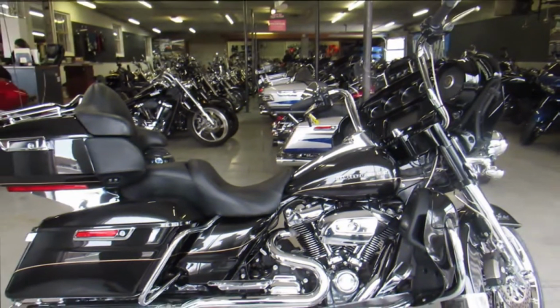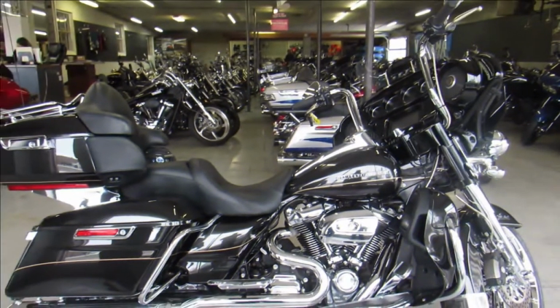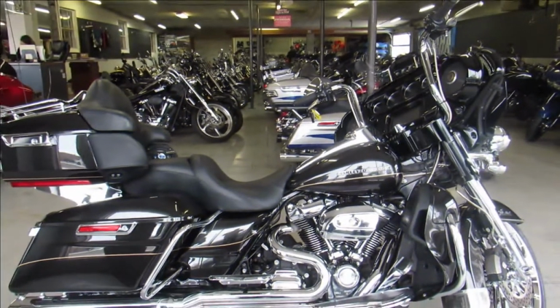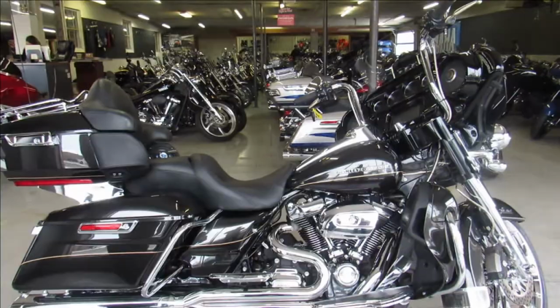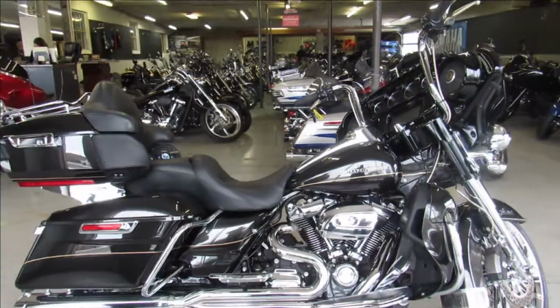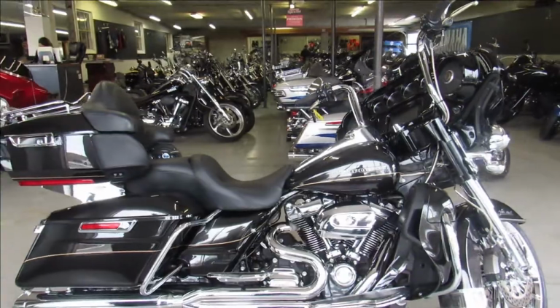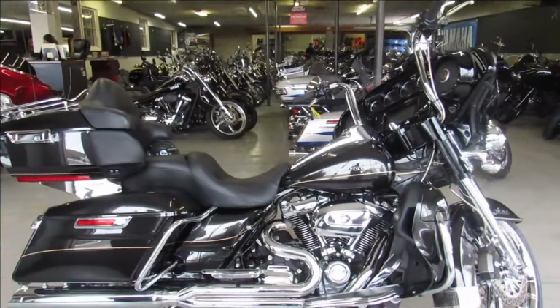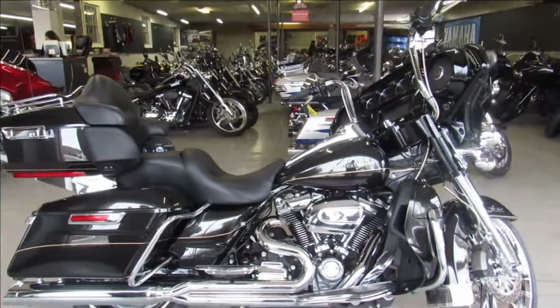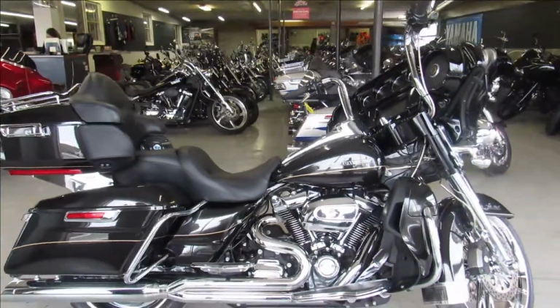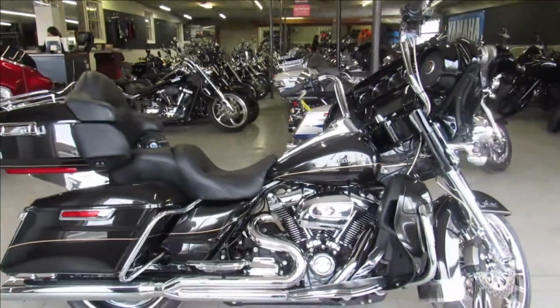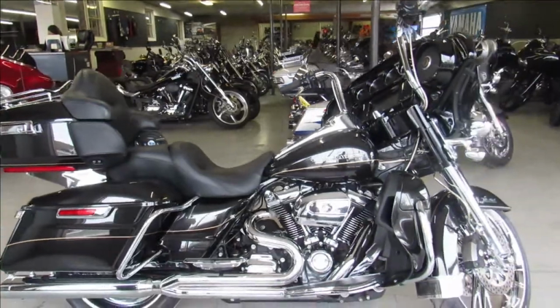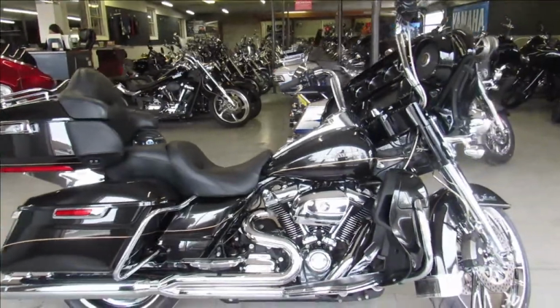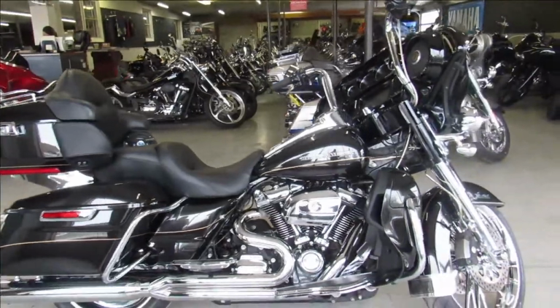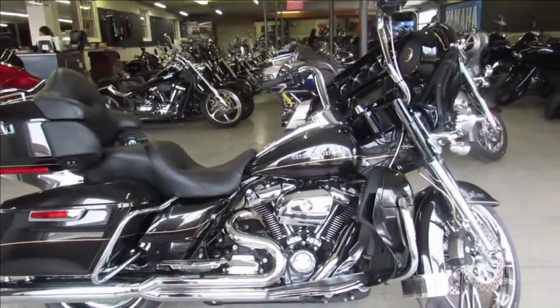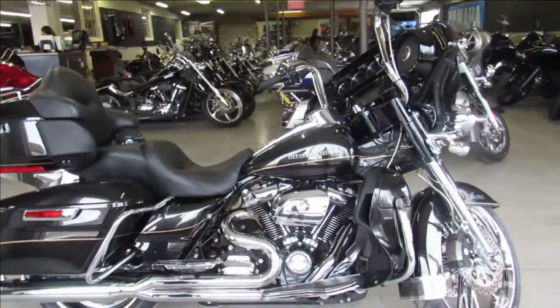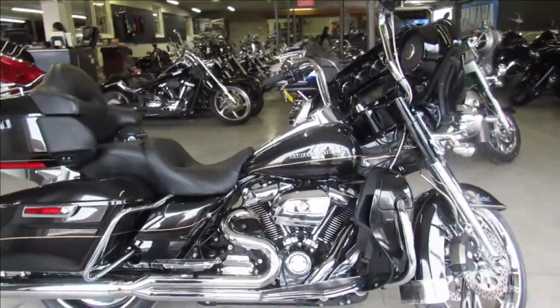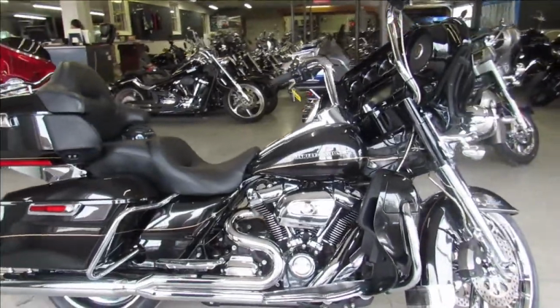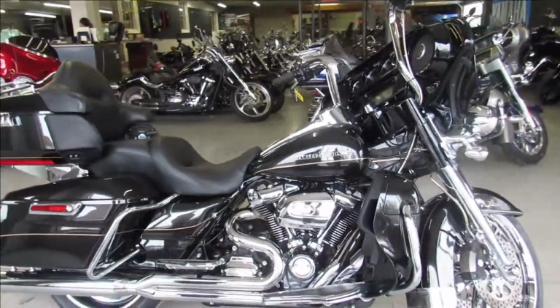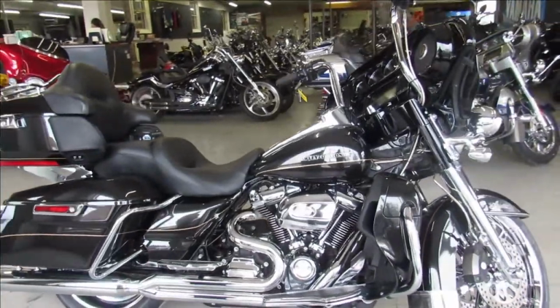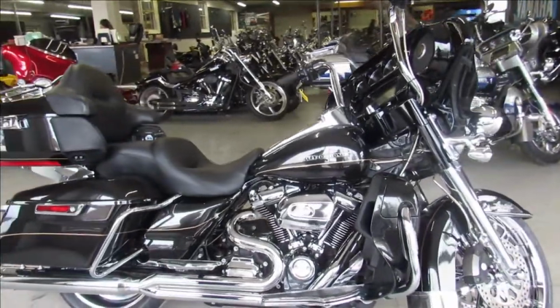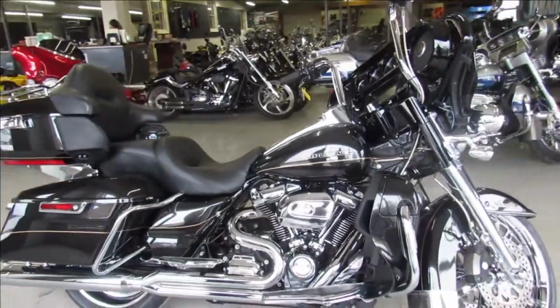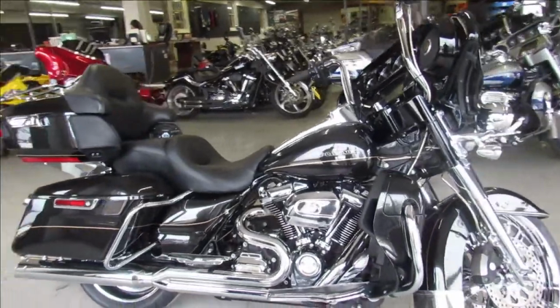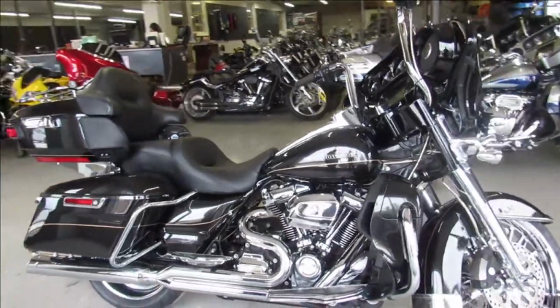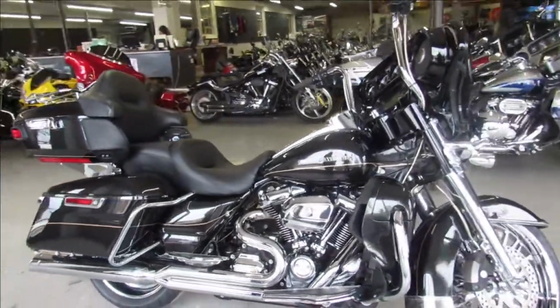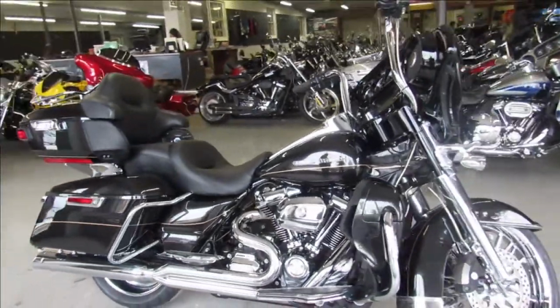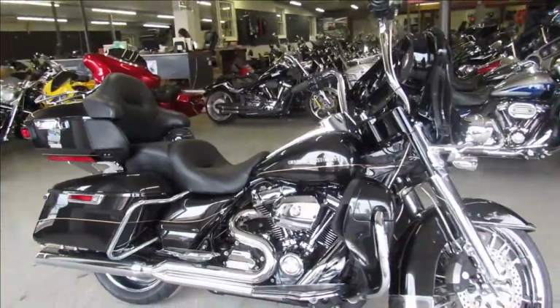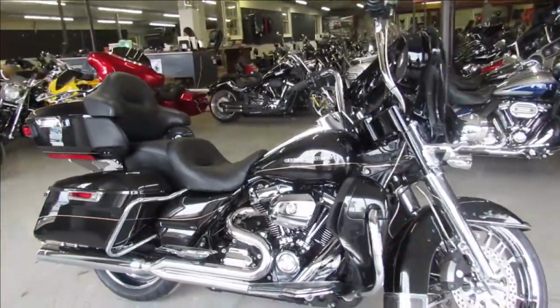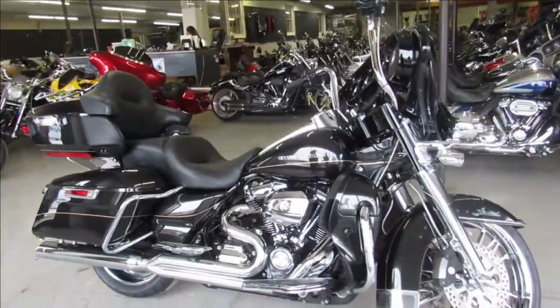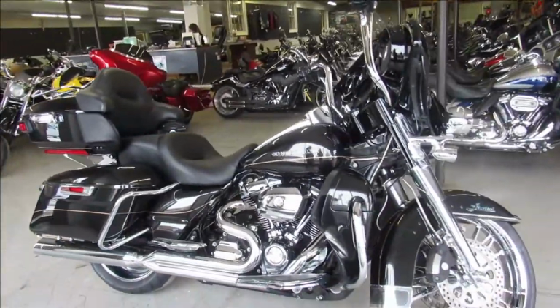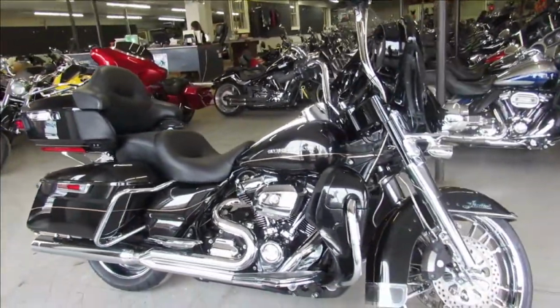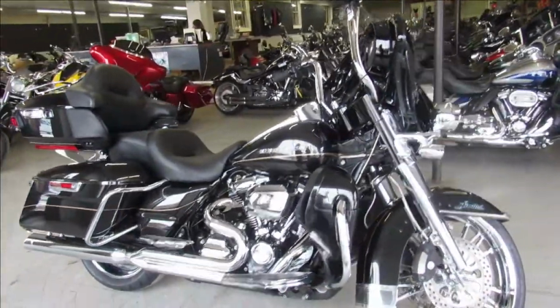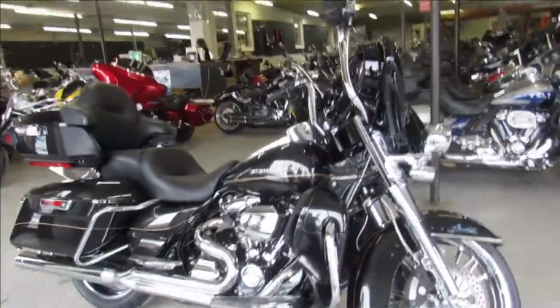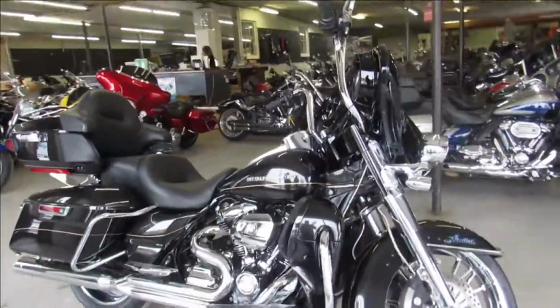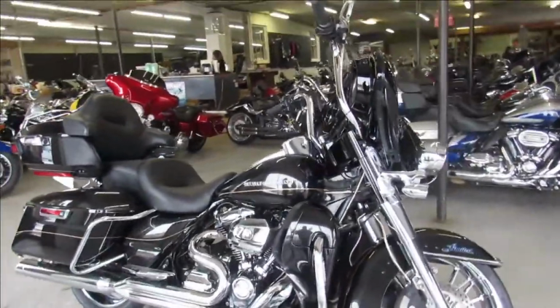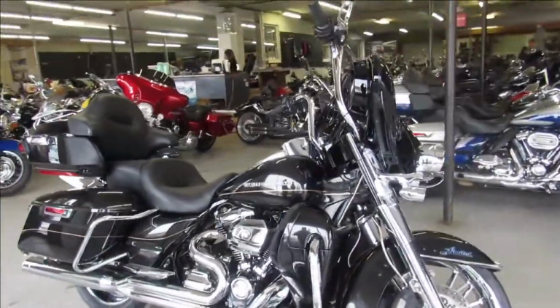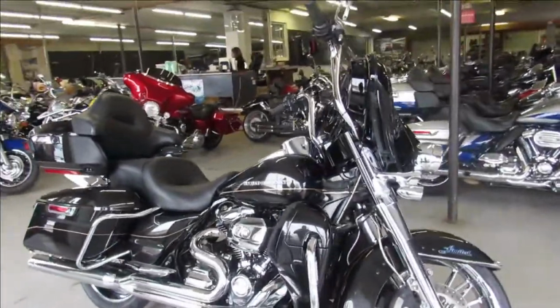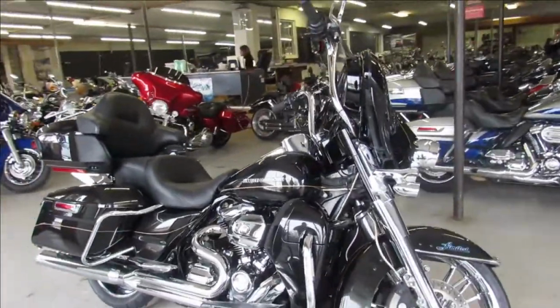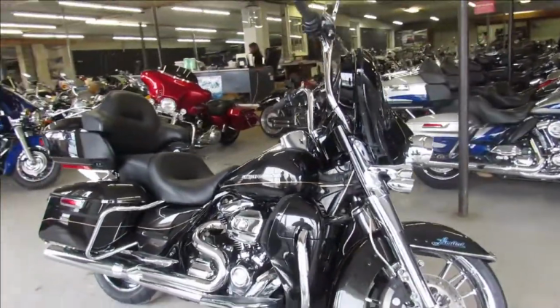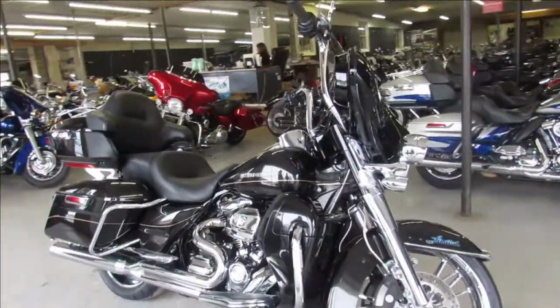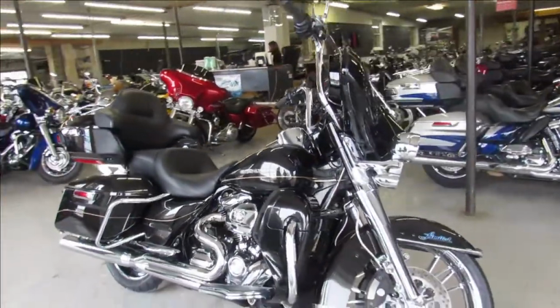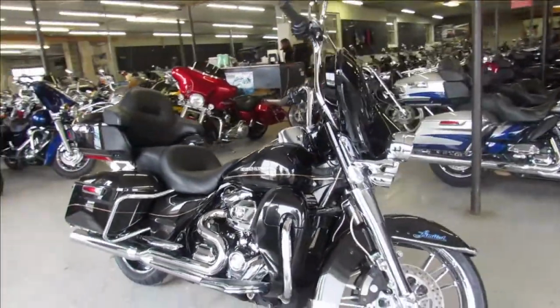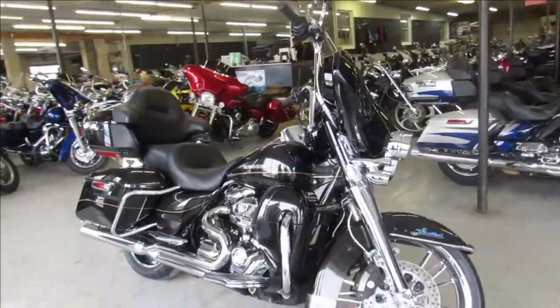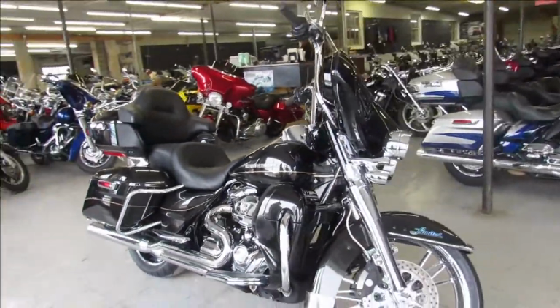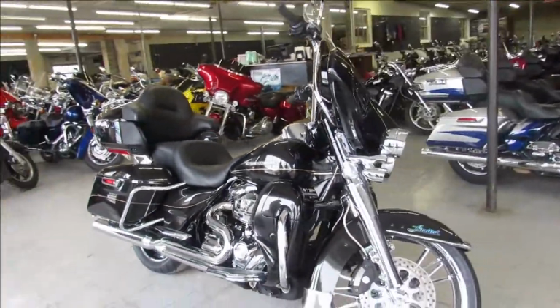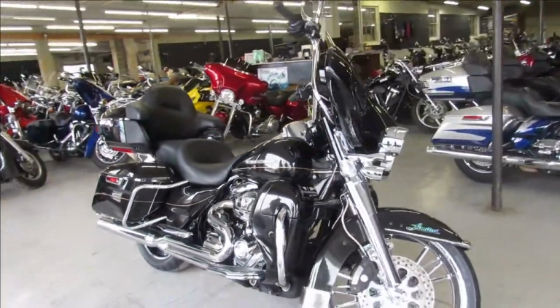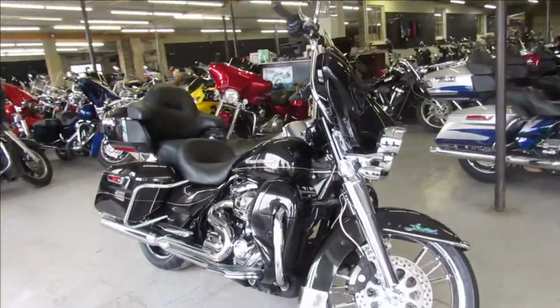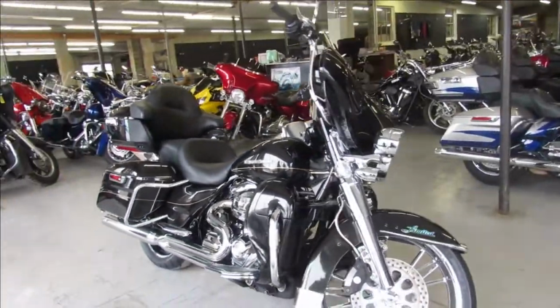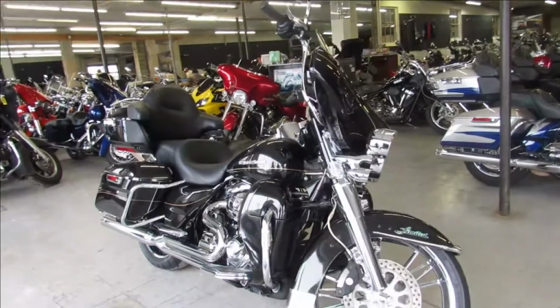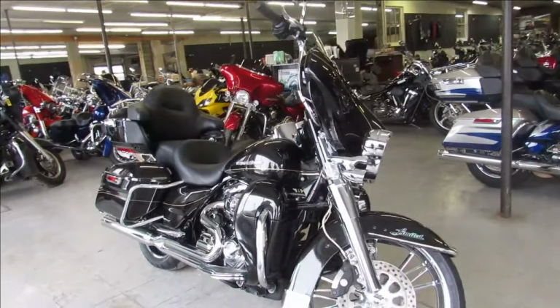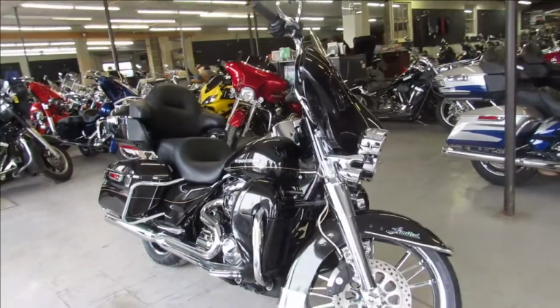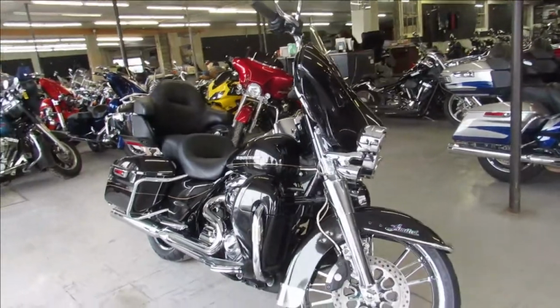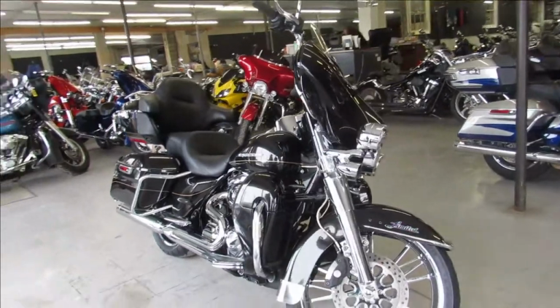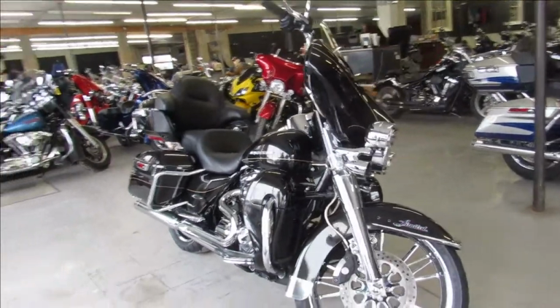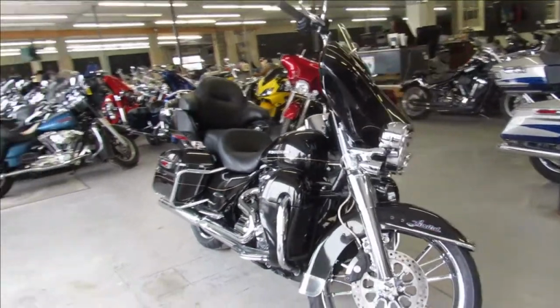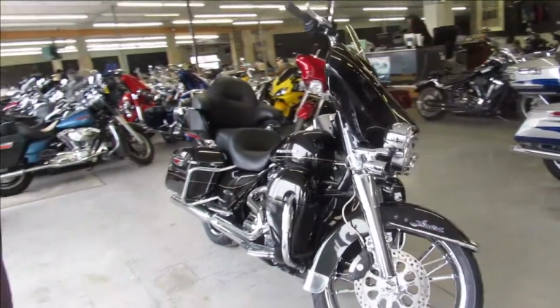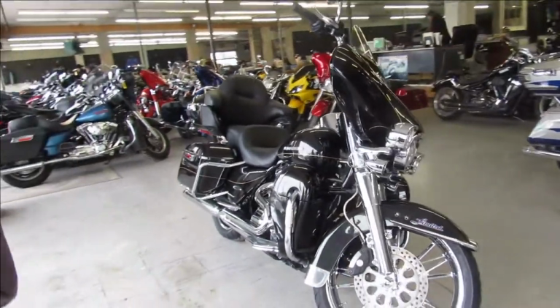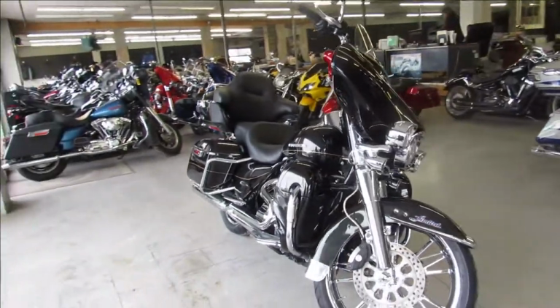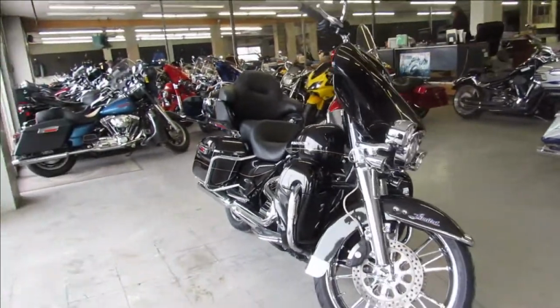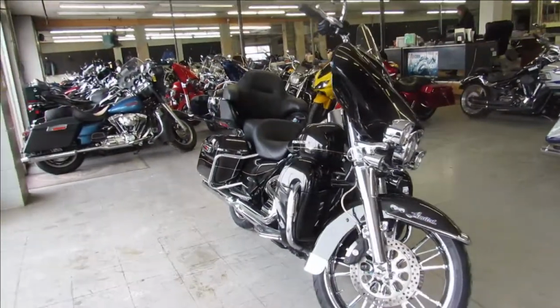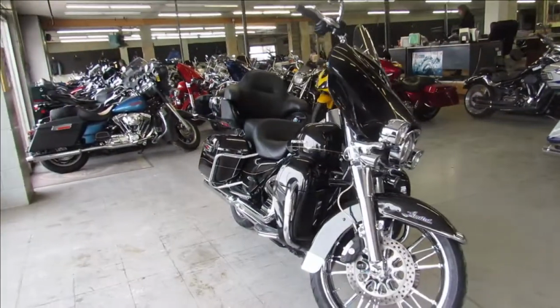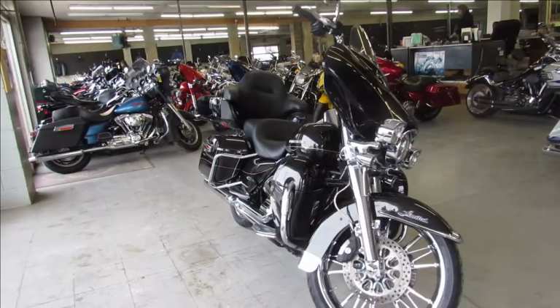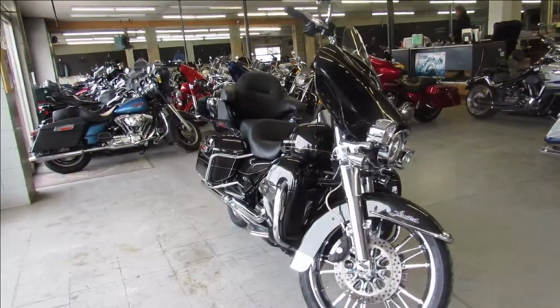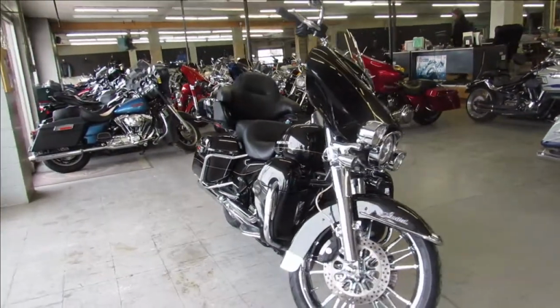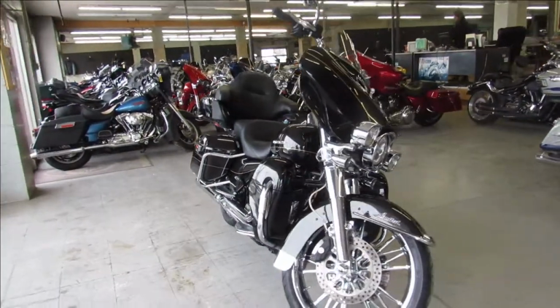Hey guys, ApprovalPowerSports.com here doing another video on another pre-owned Harley. This one here is a 2017 Ultra Limited for sale with all the extras.